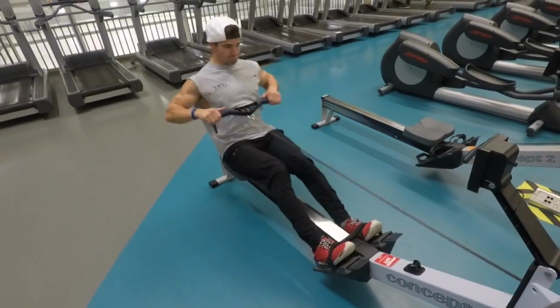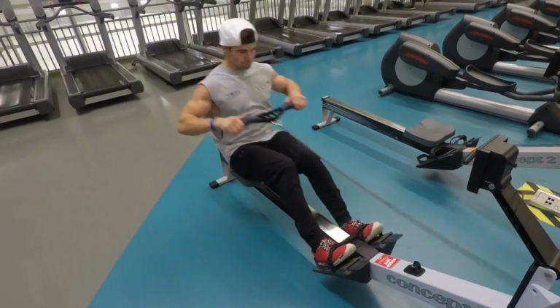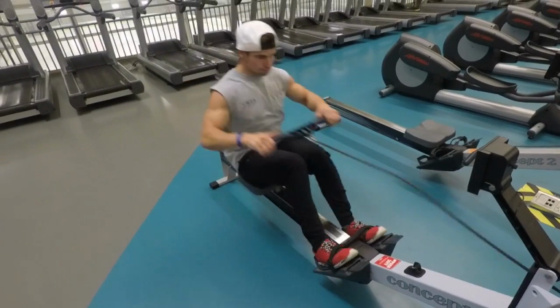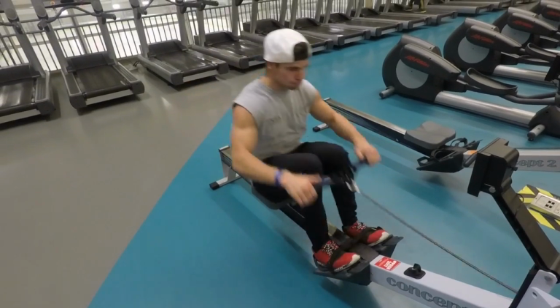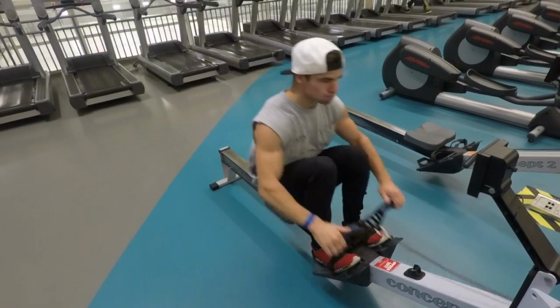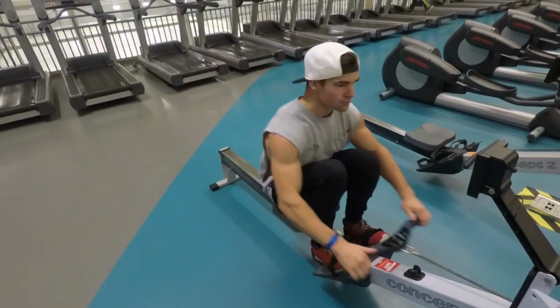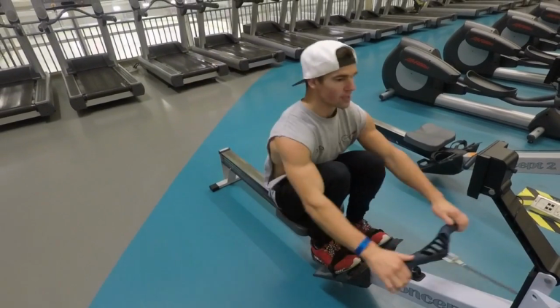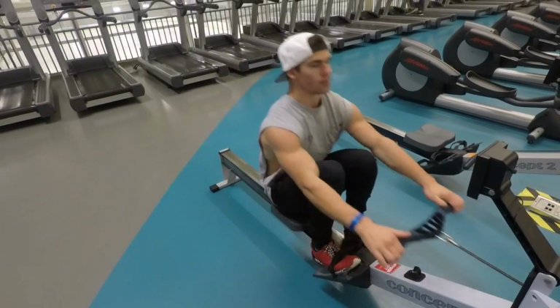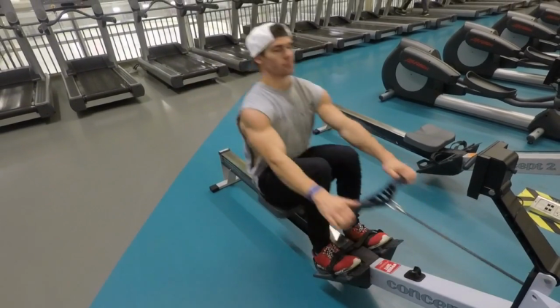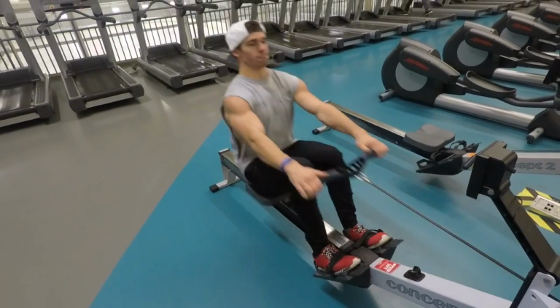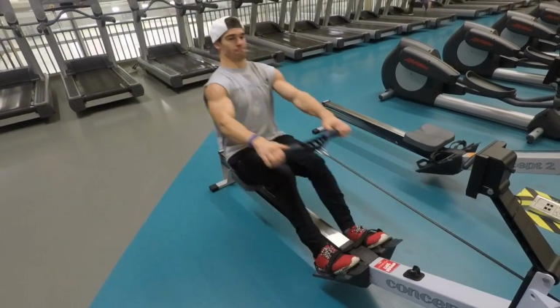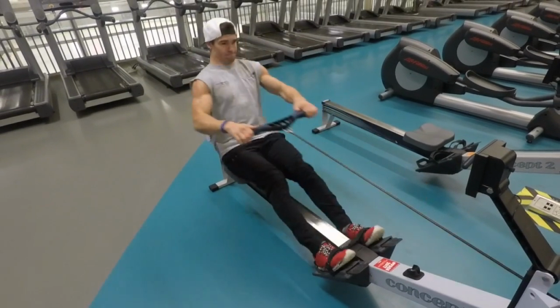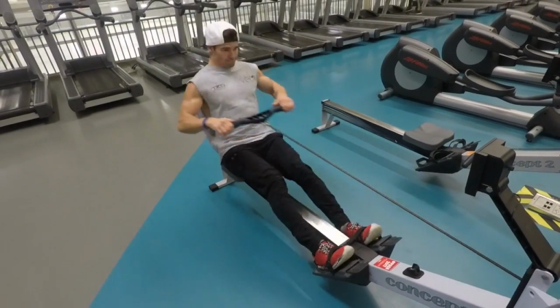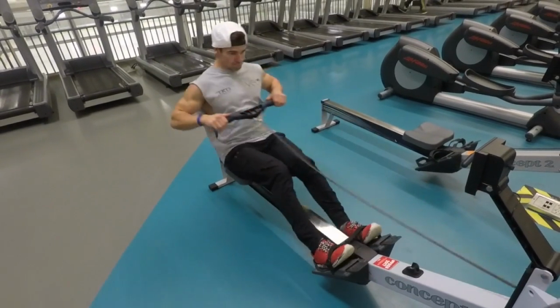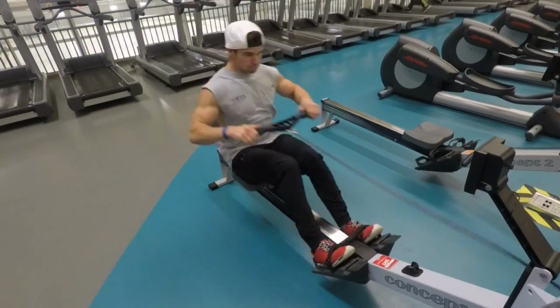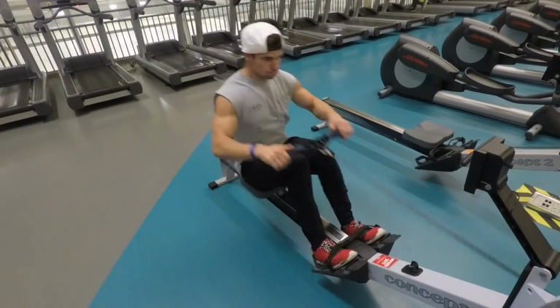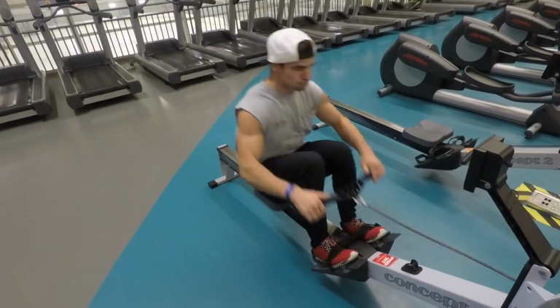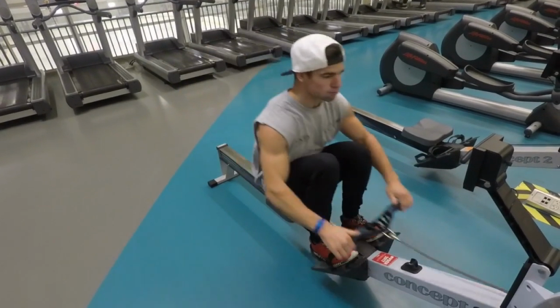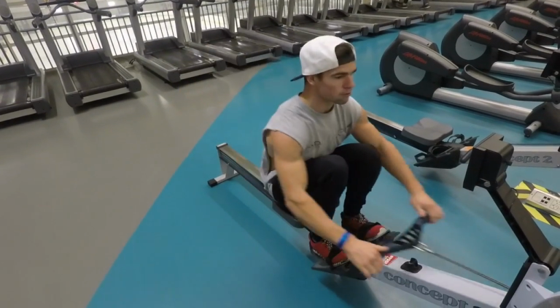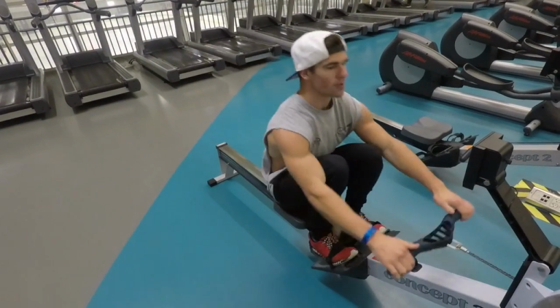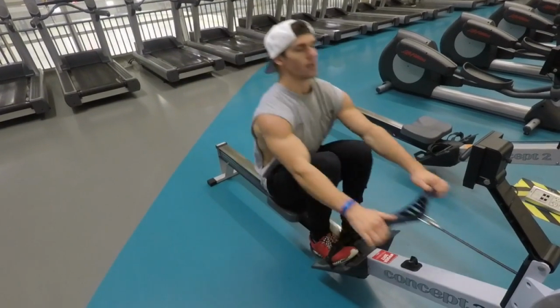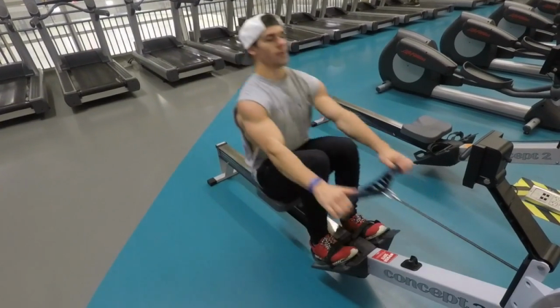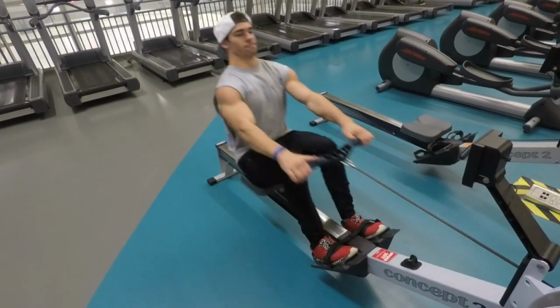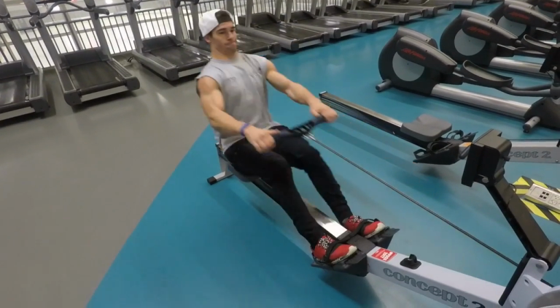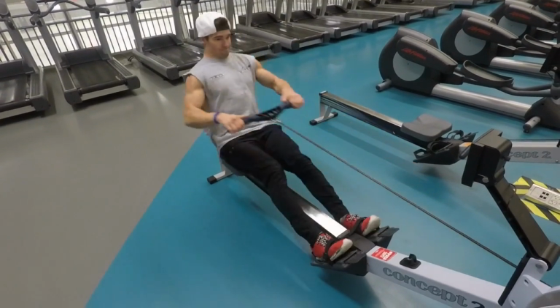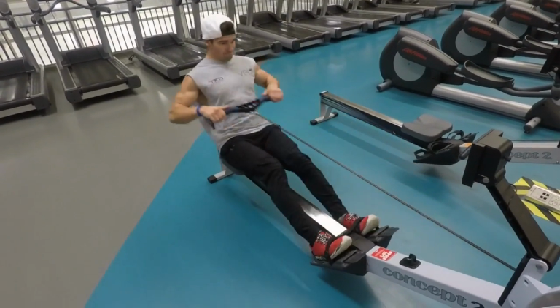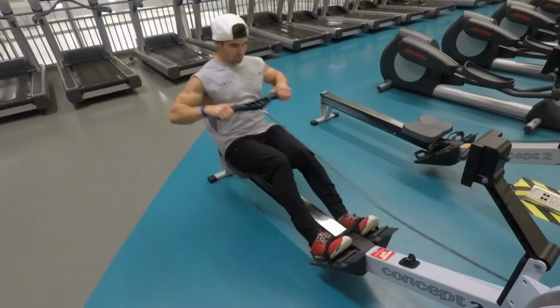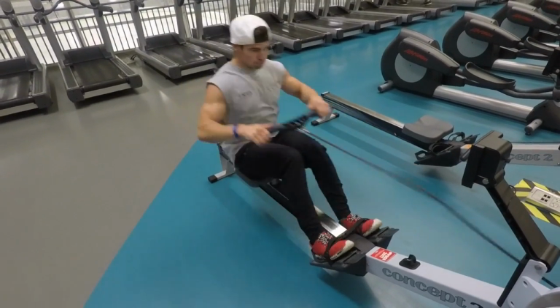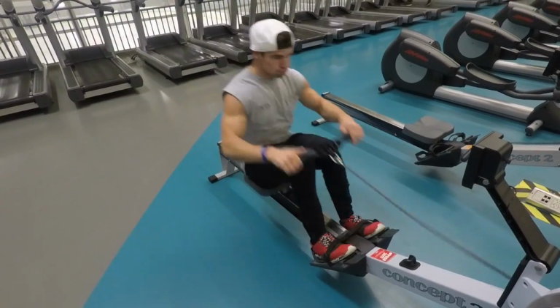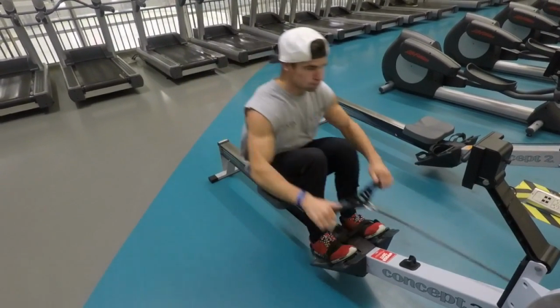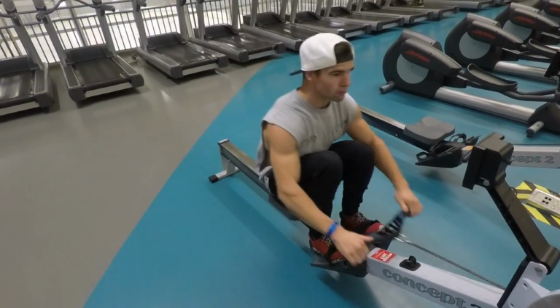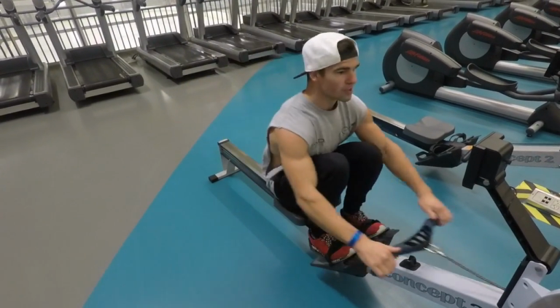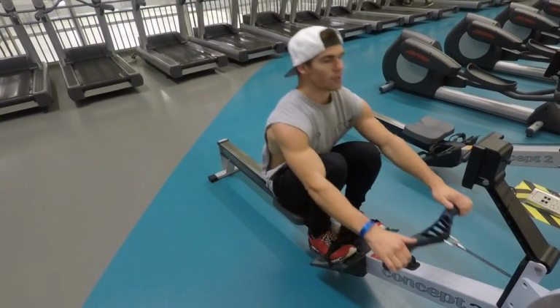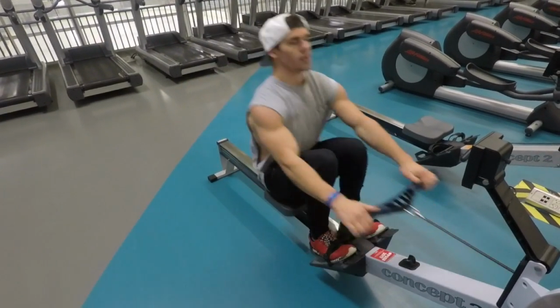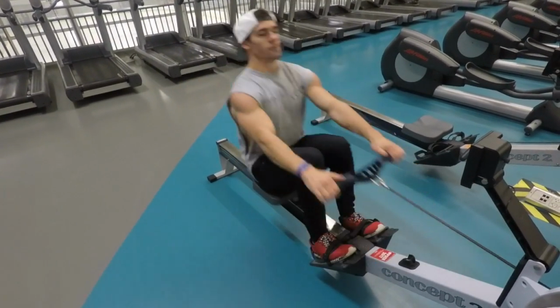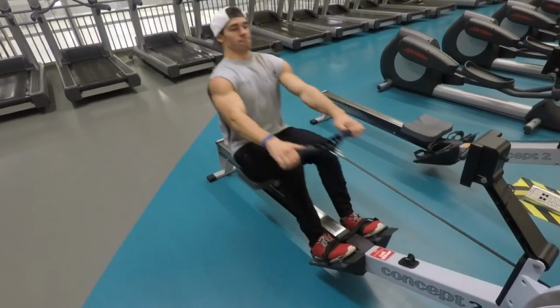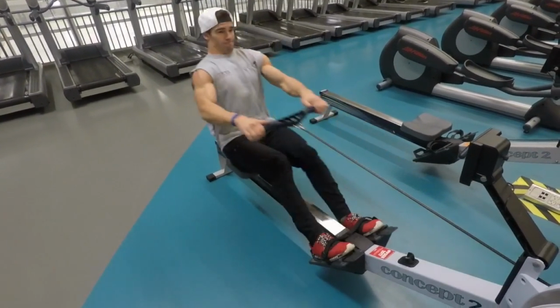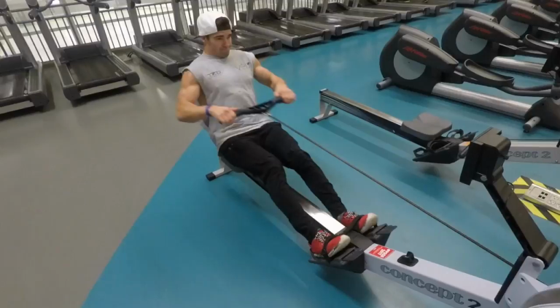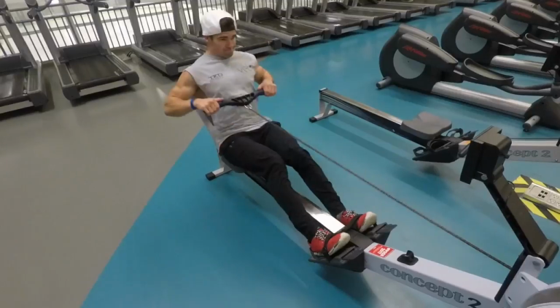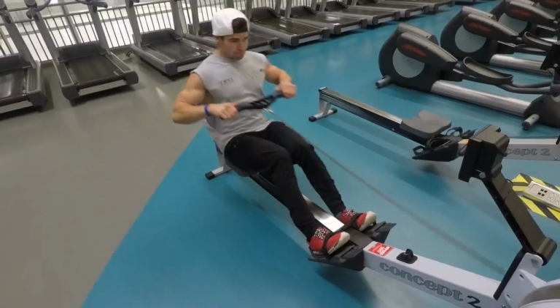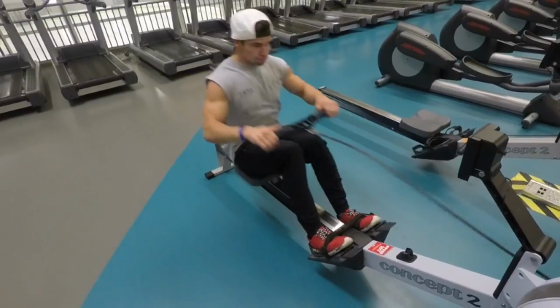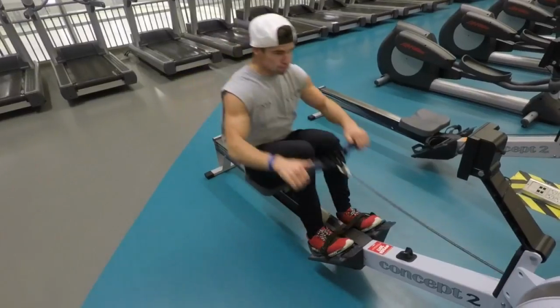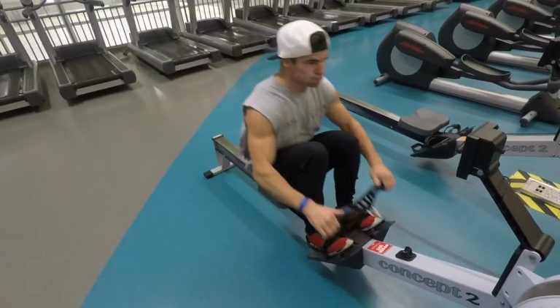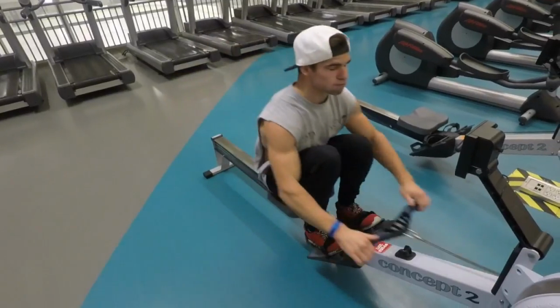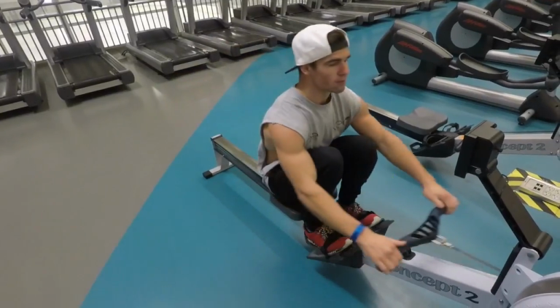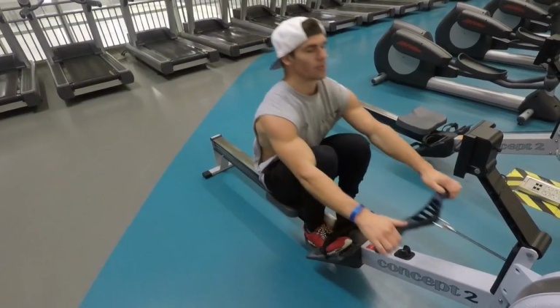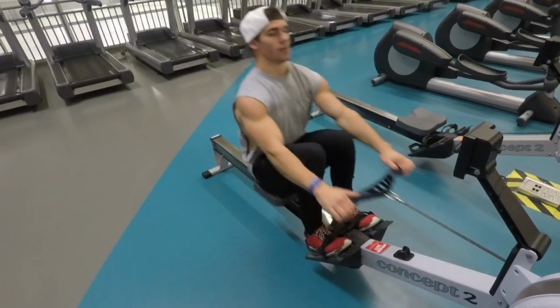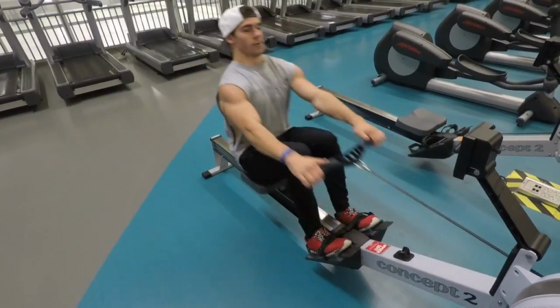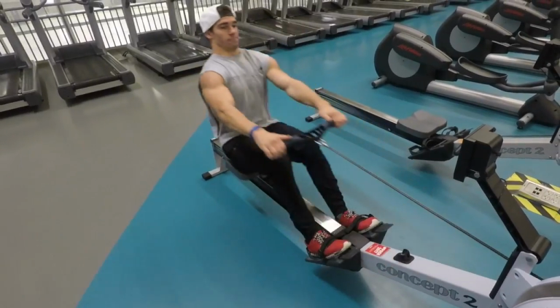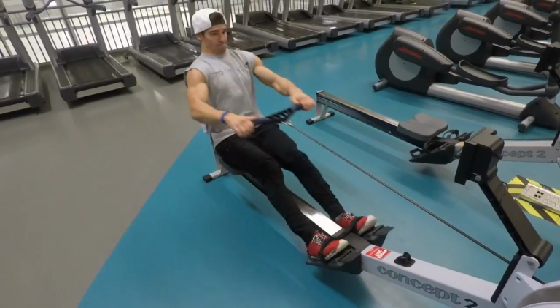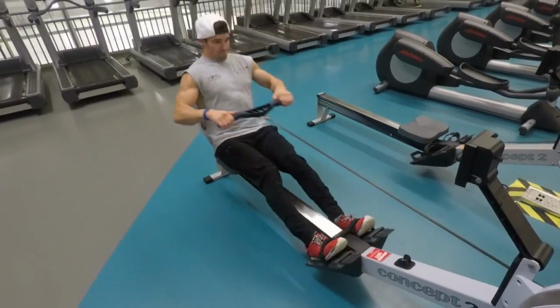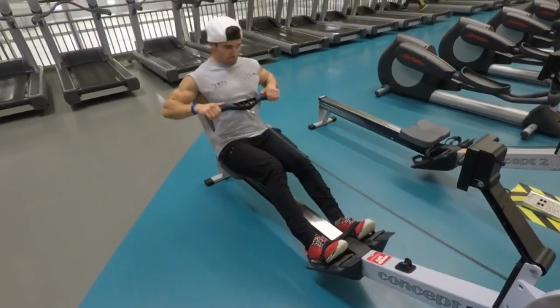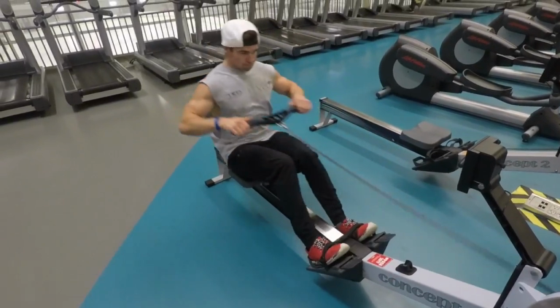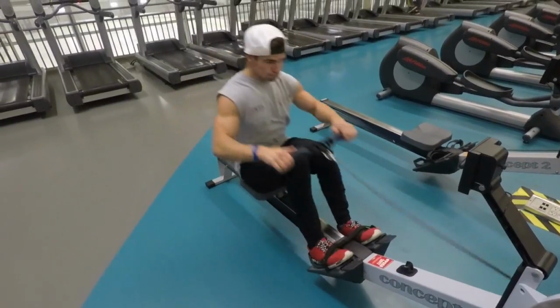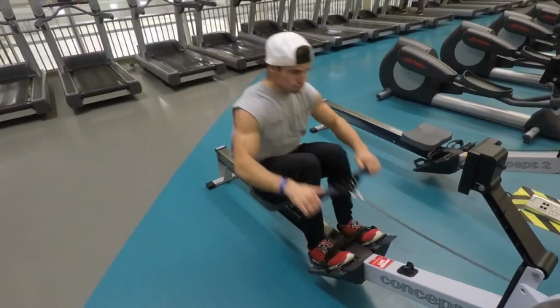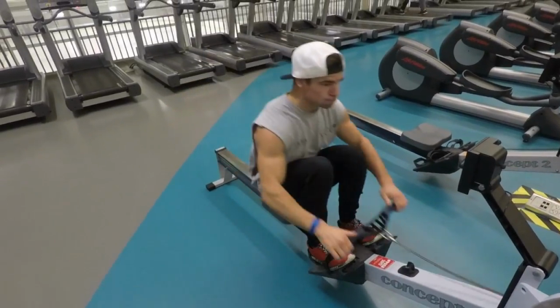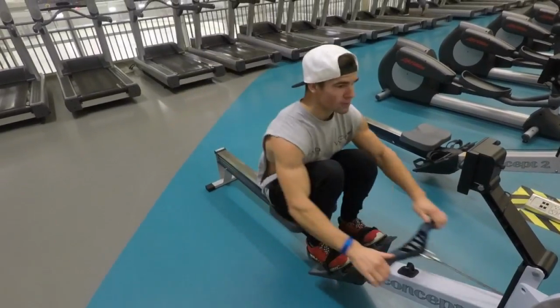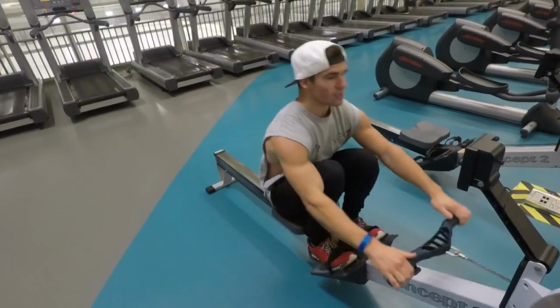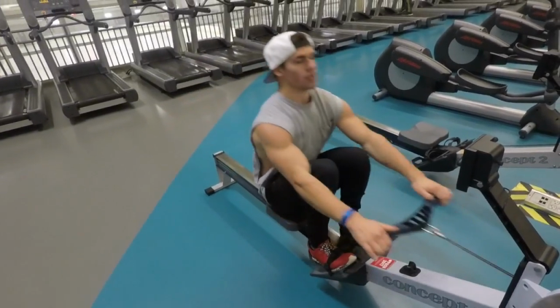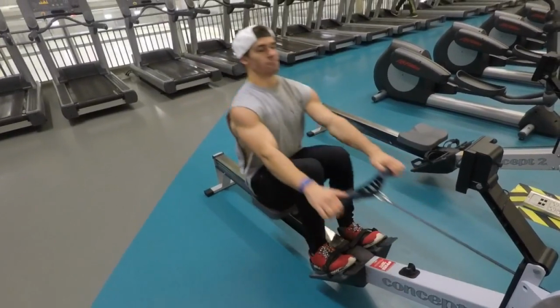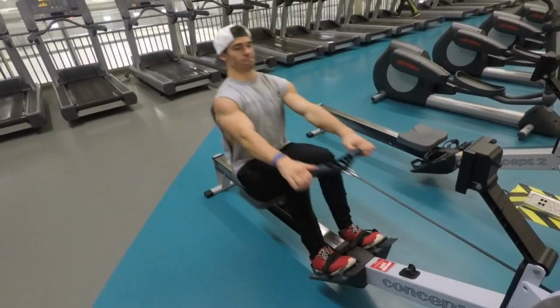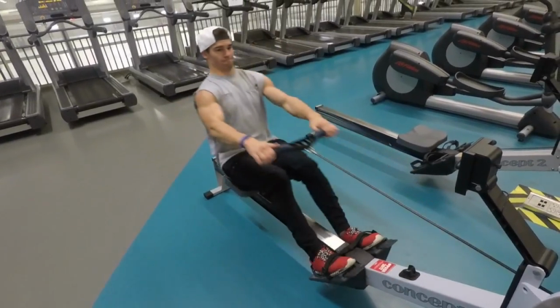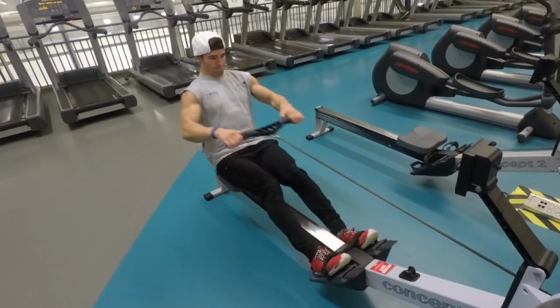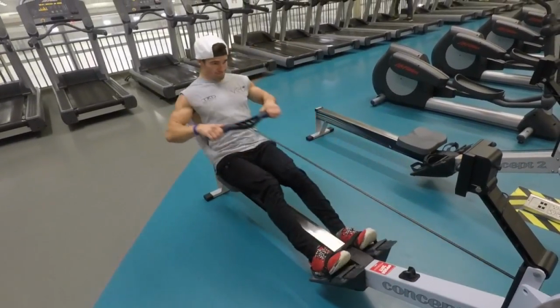It's a full-body cardio workout and it's great if done properly. Make sure to breathe and keep your head and chest up.